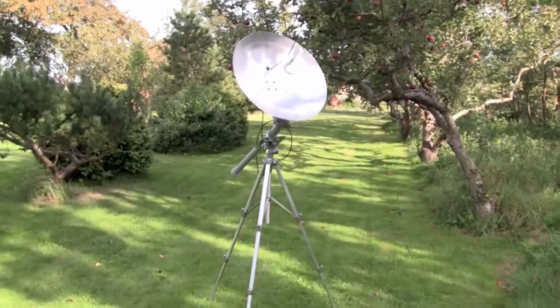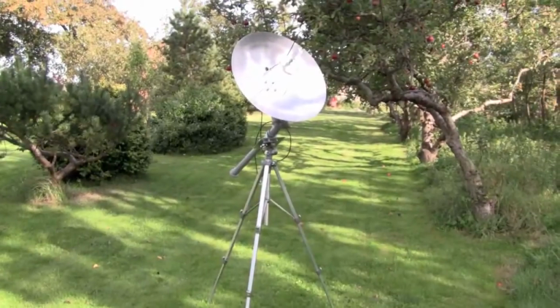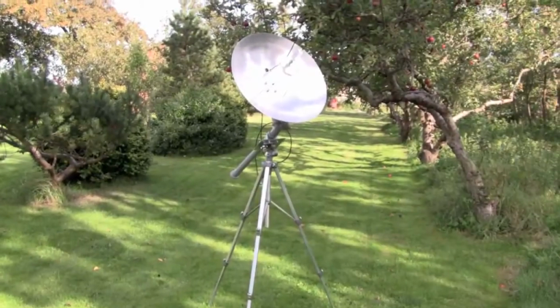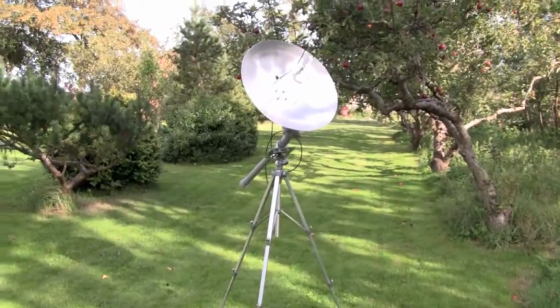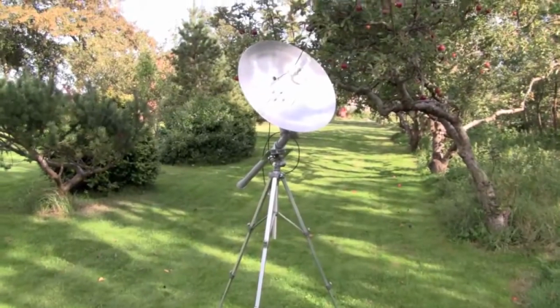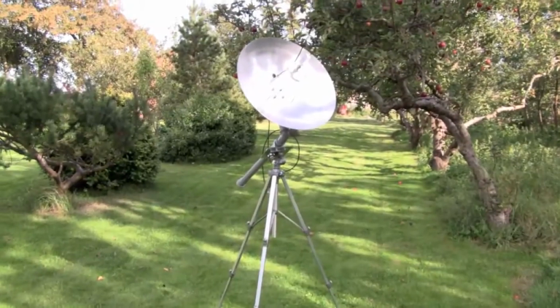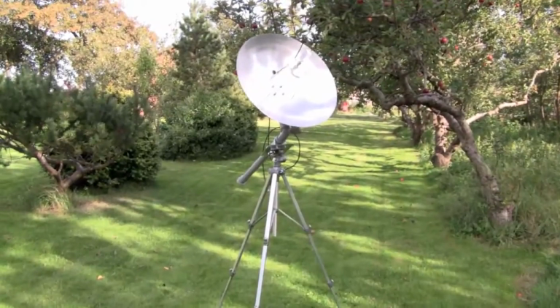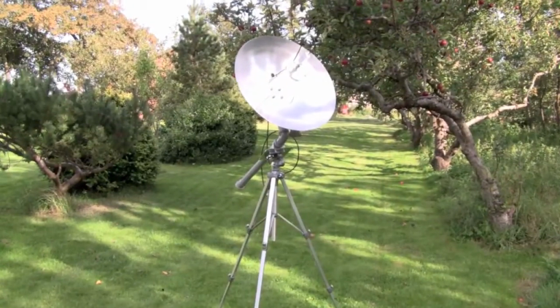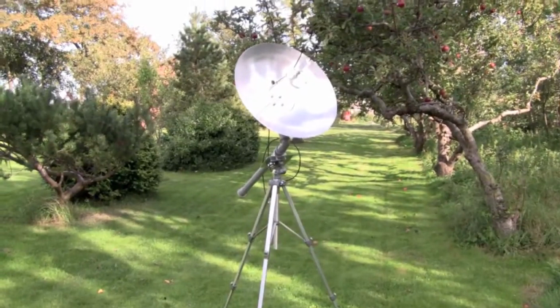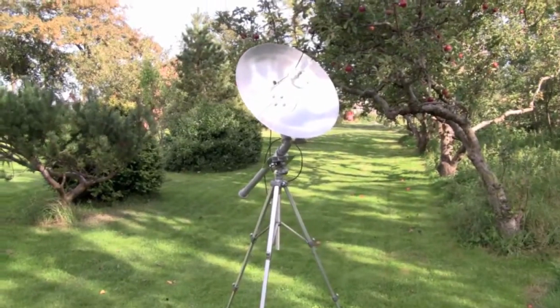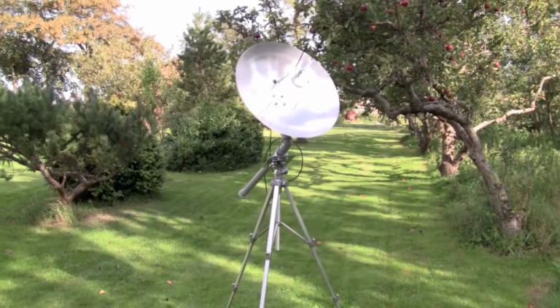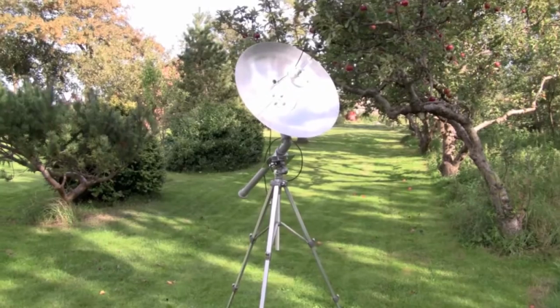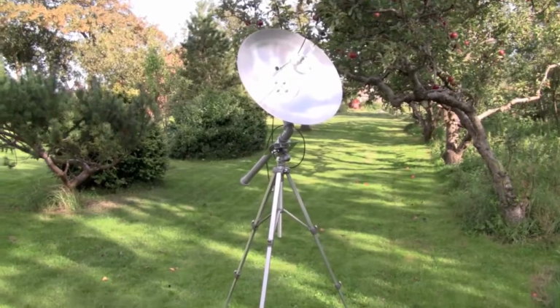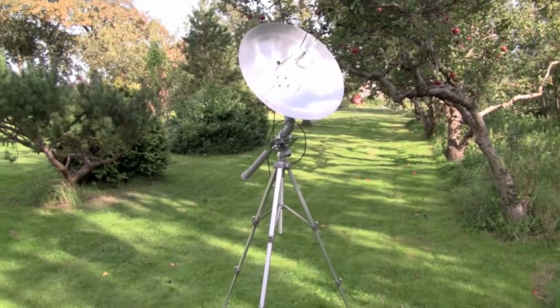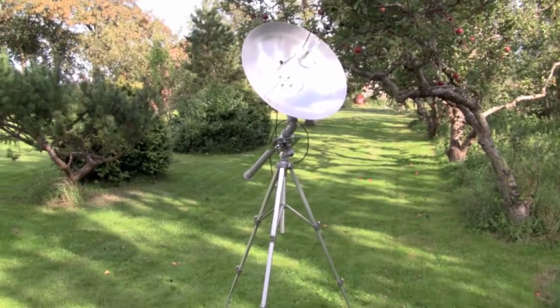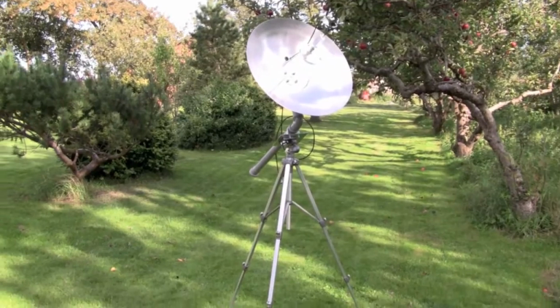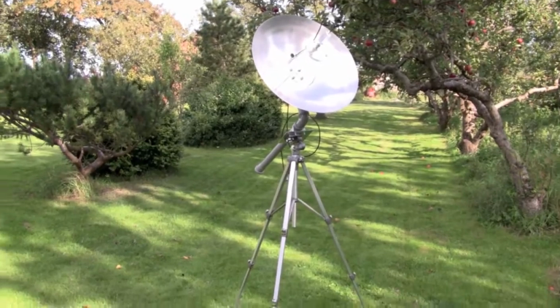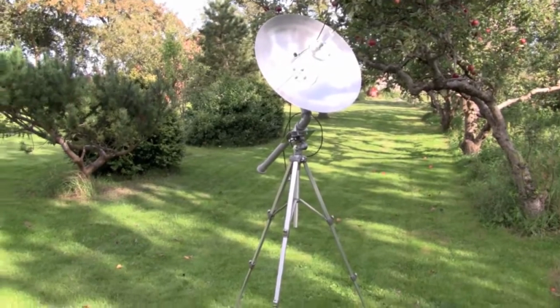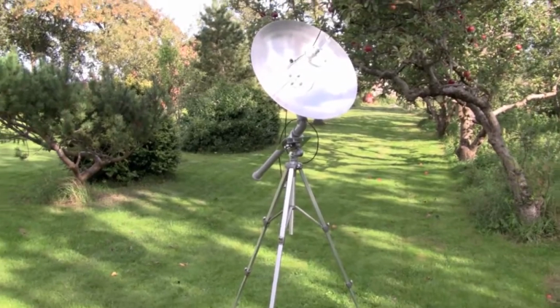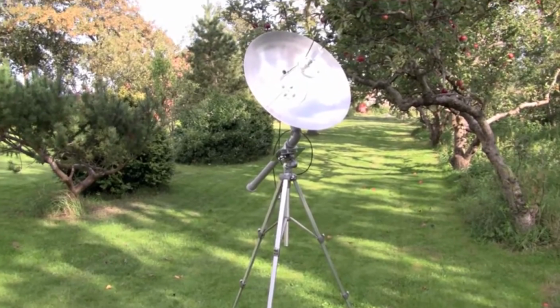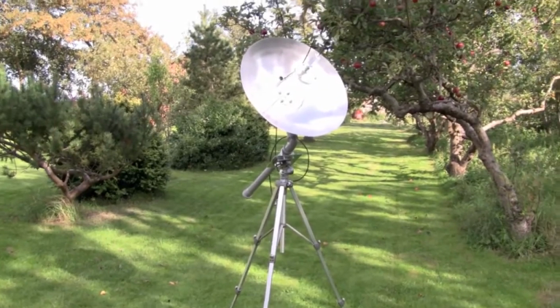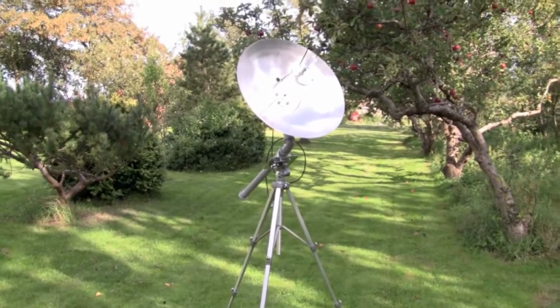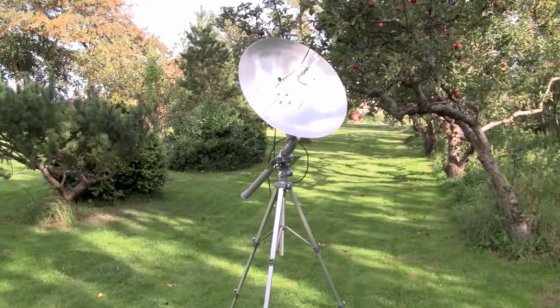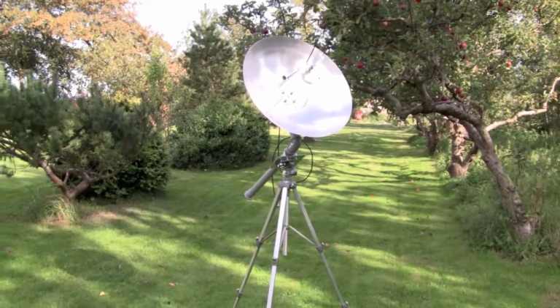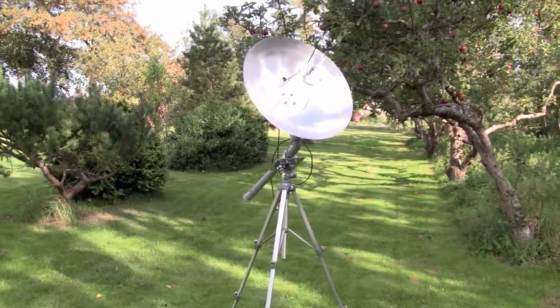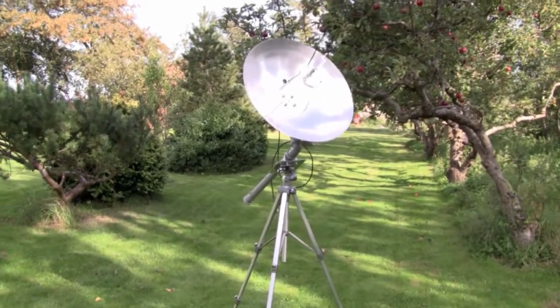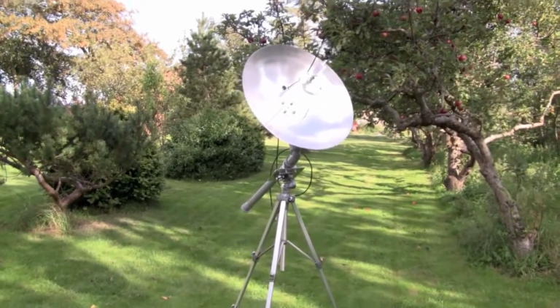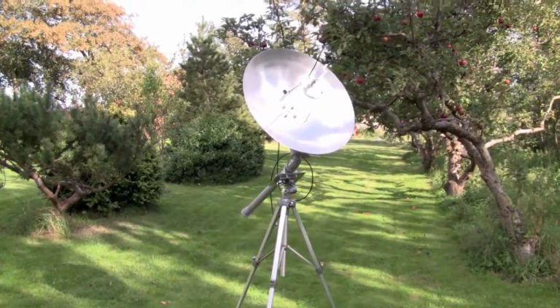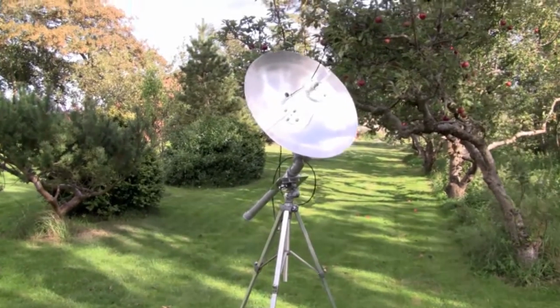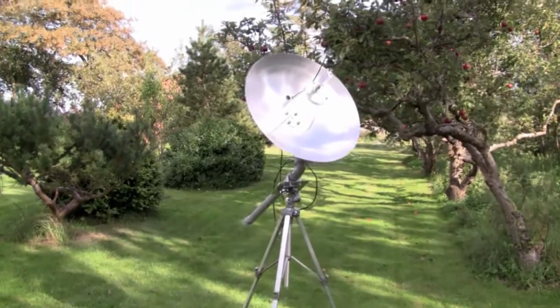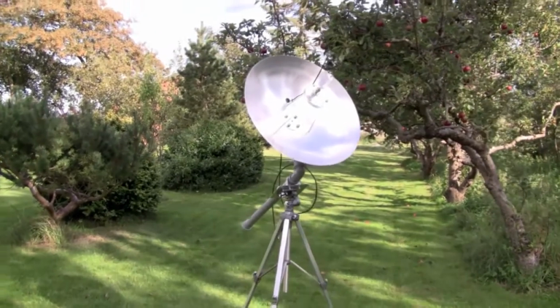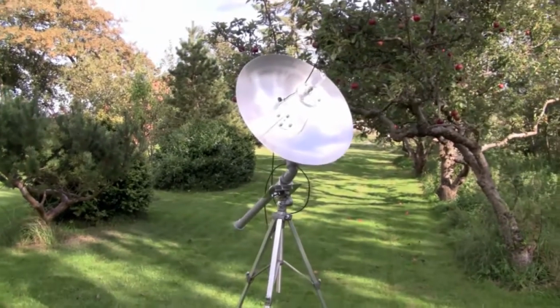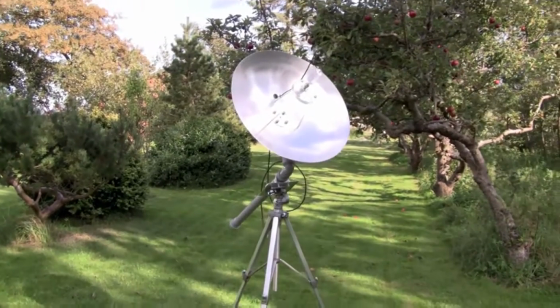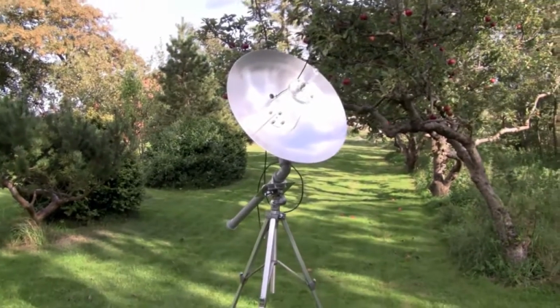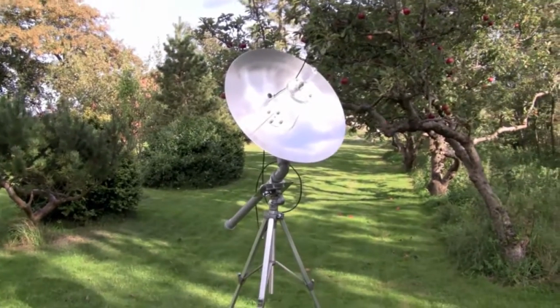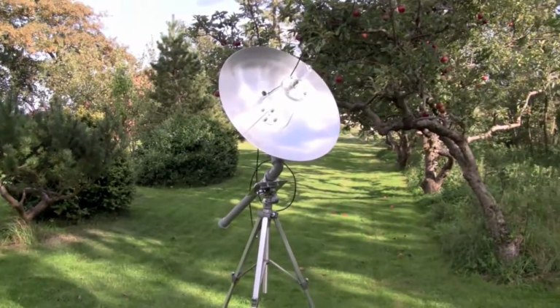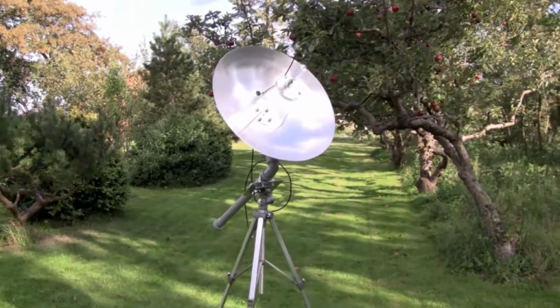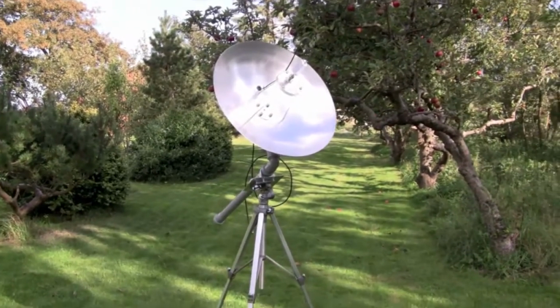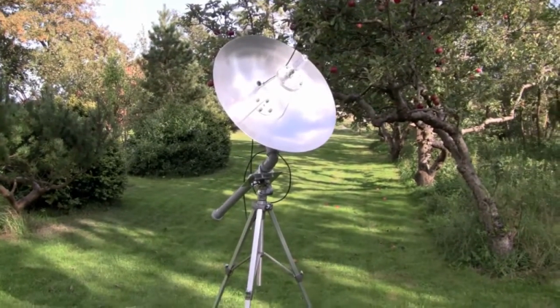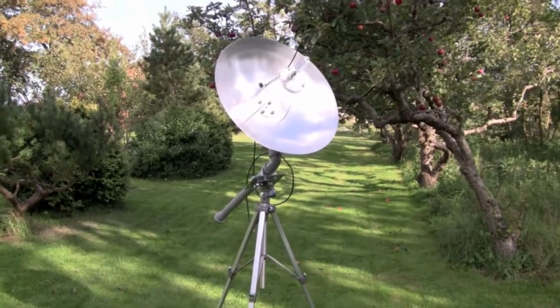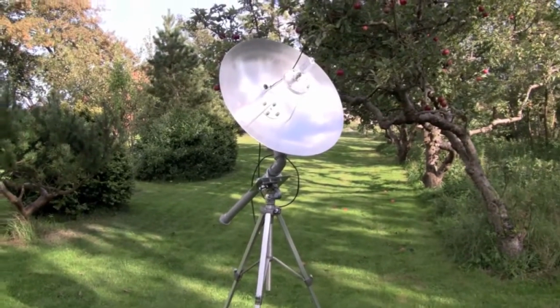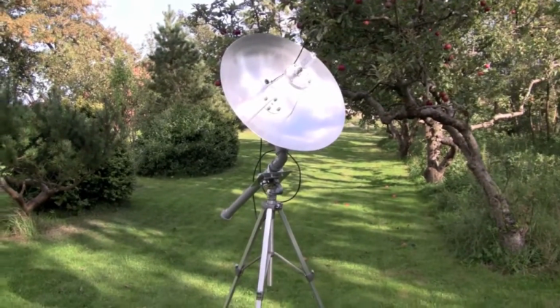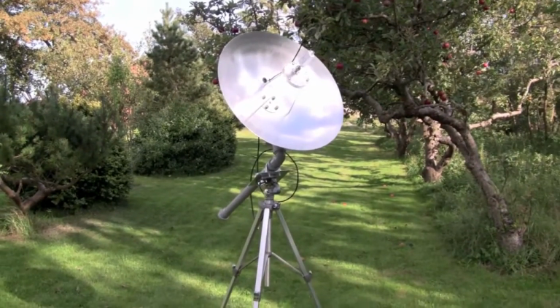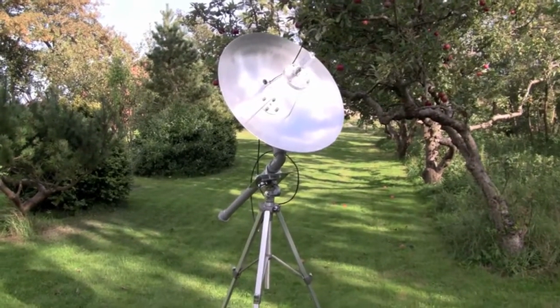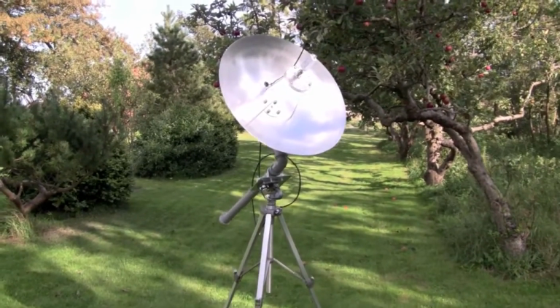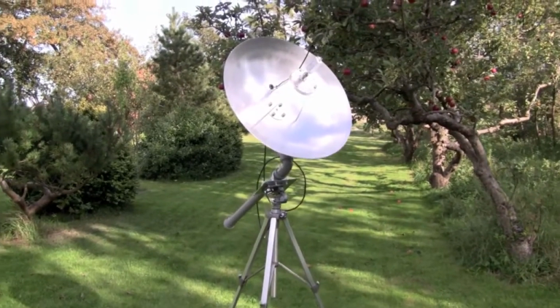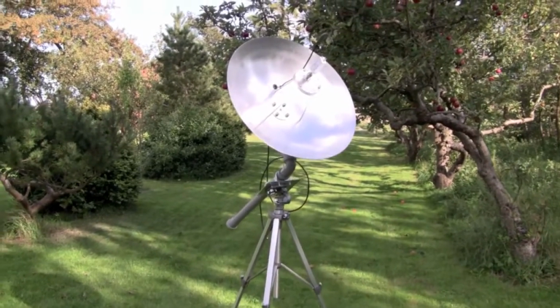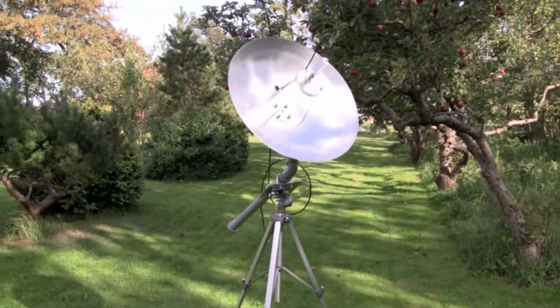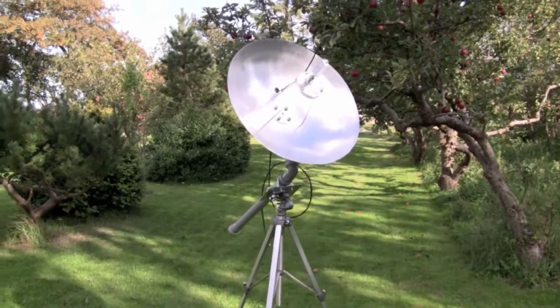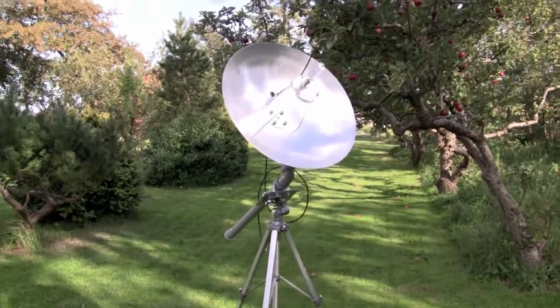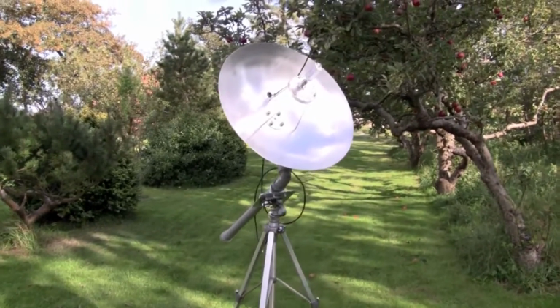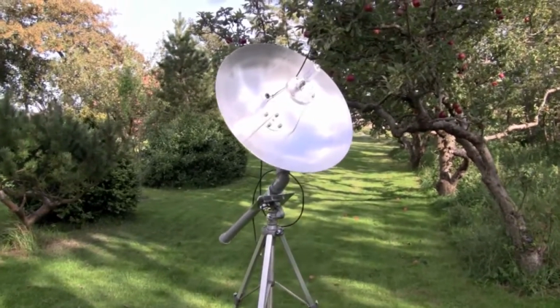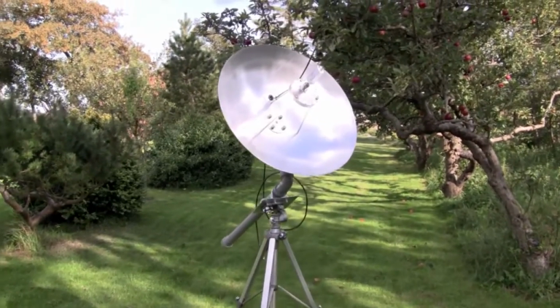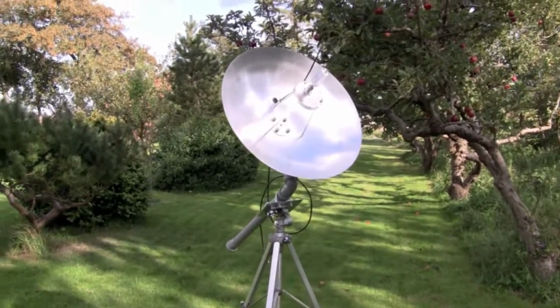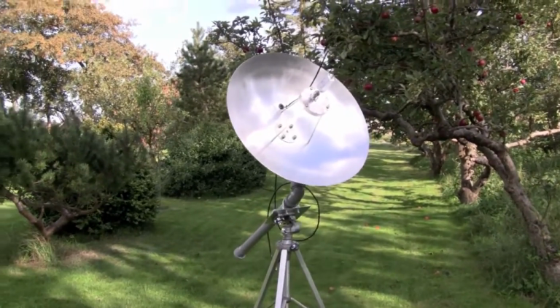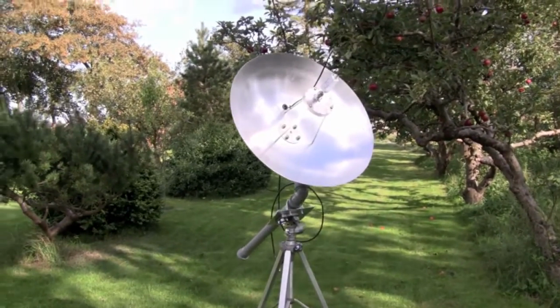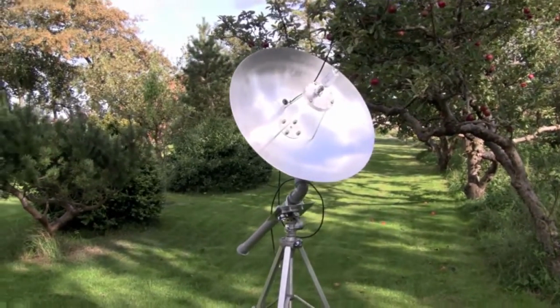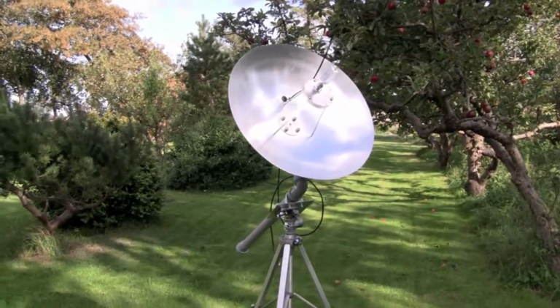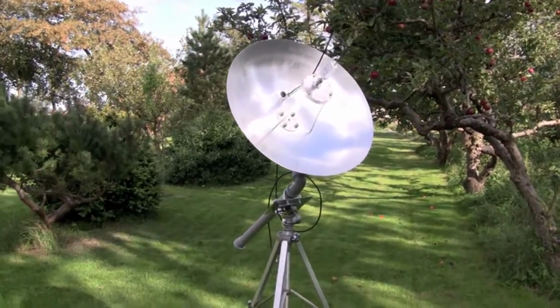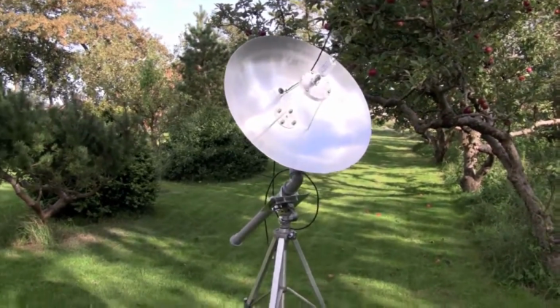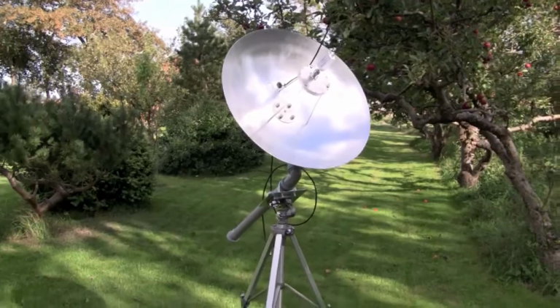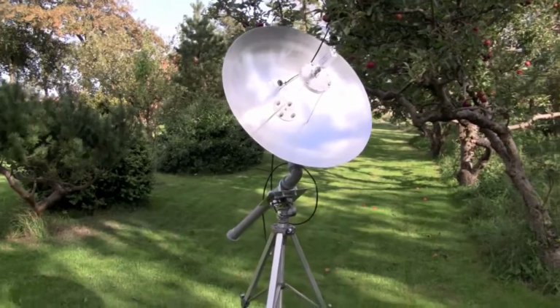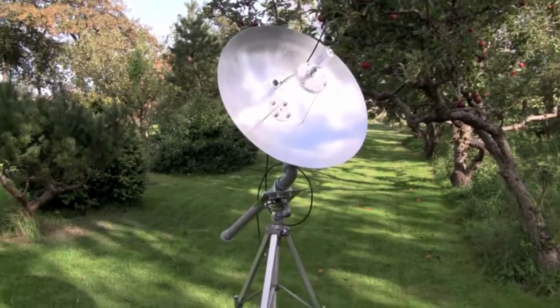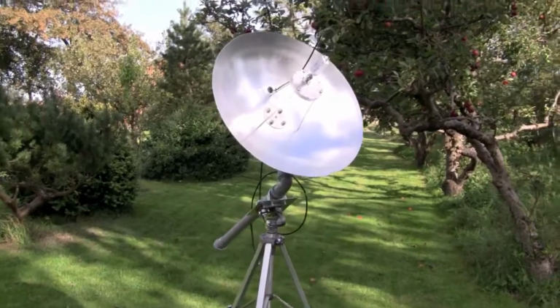Hello, this is Alex, Oskar Zulu 9 Alpha Echo Charlie, with an update about the S-Pen ground station project.